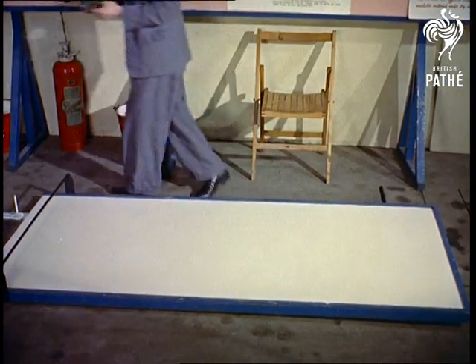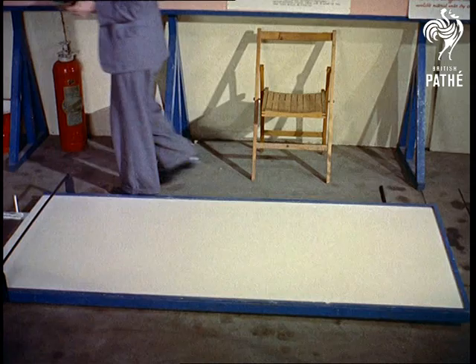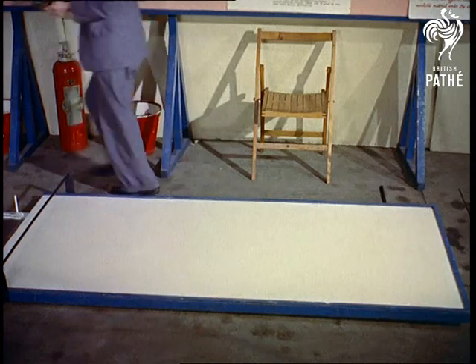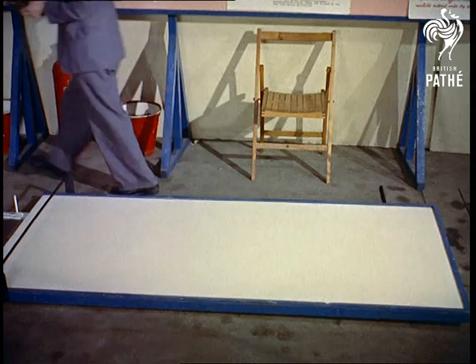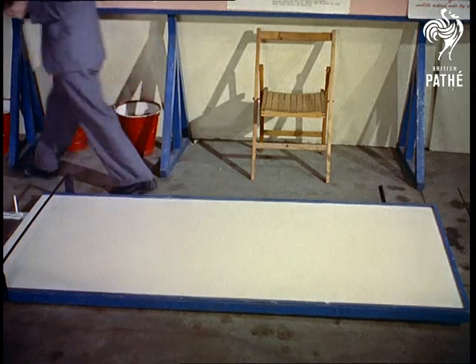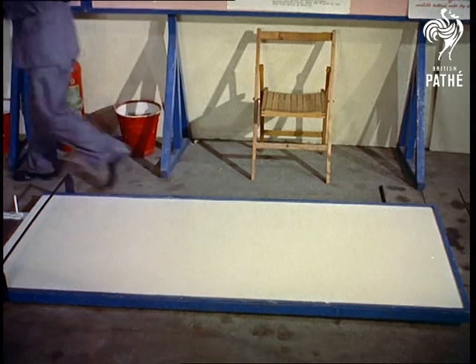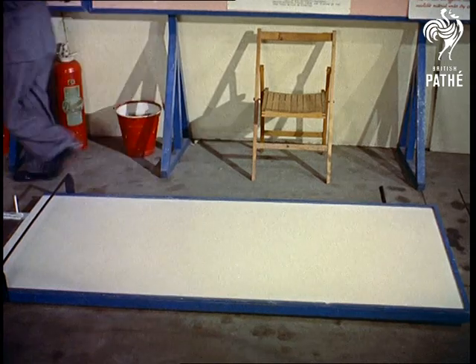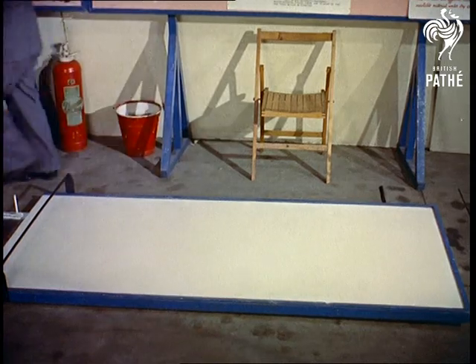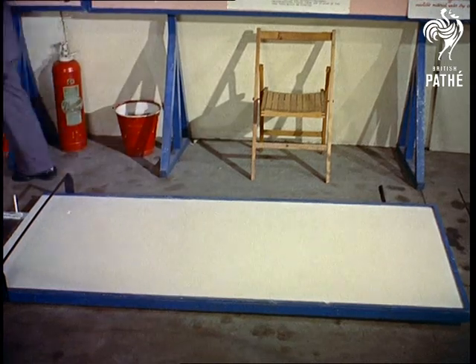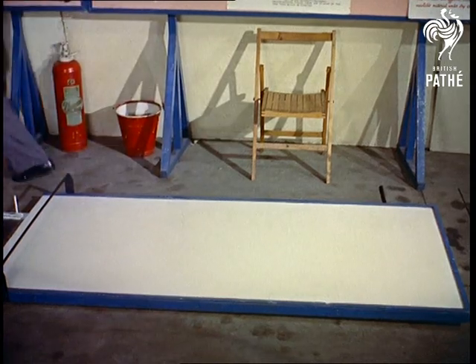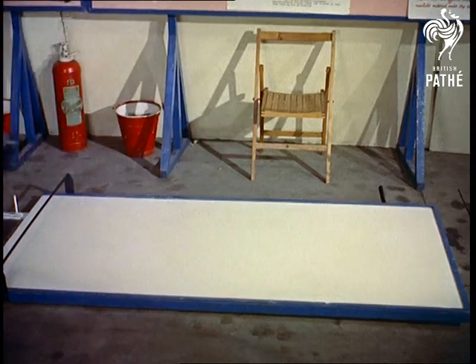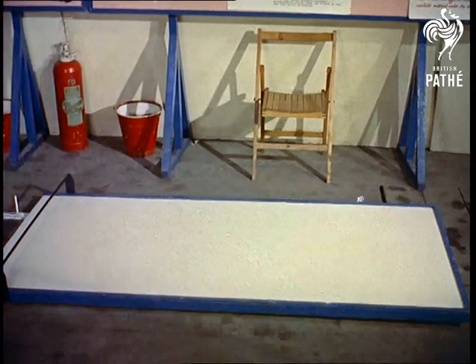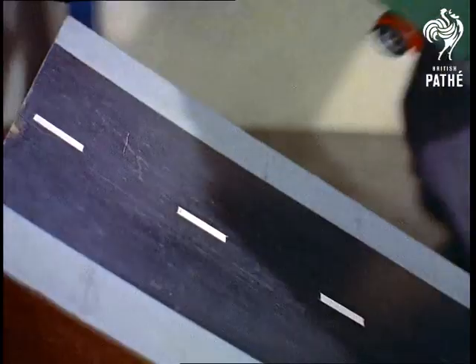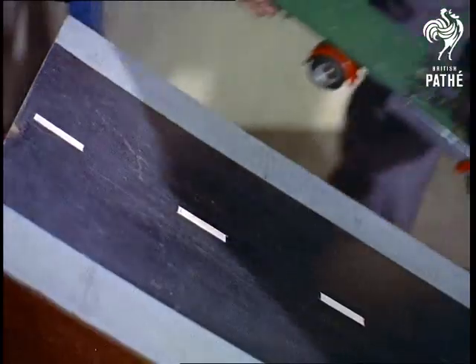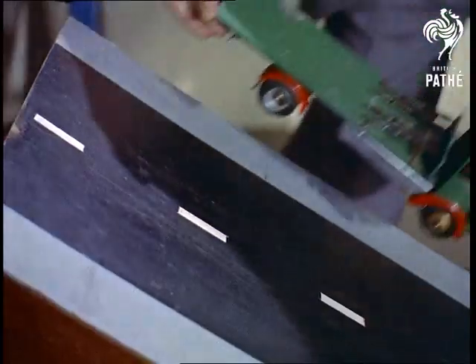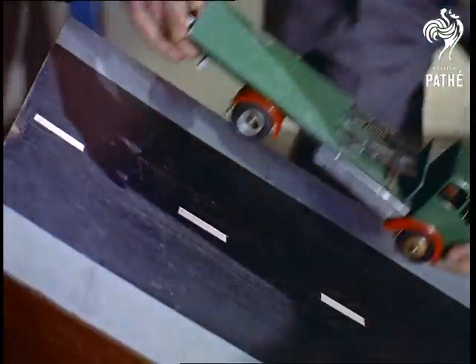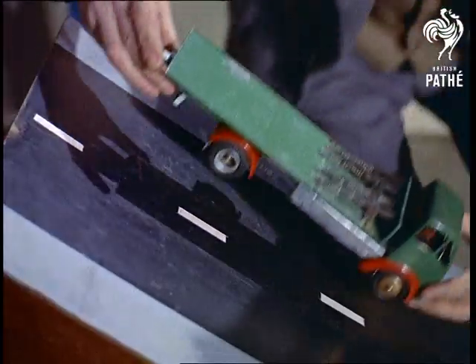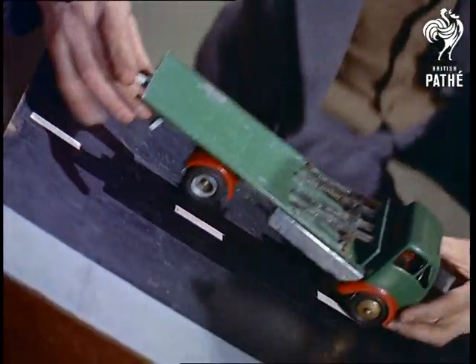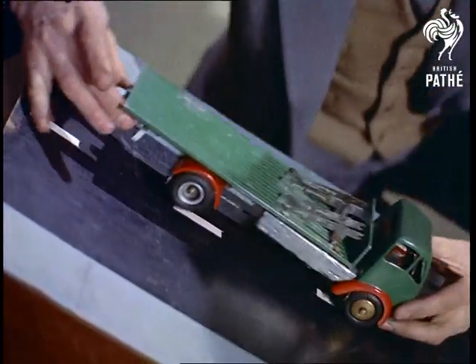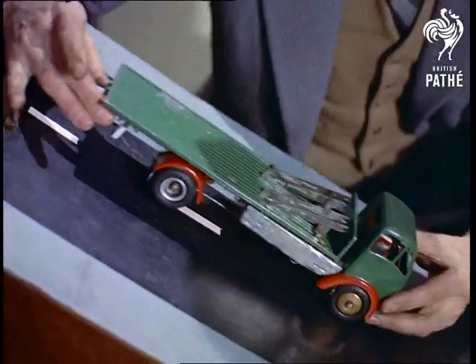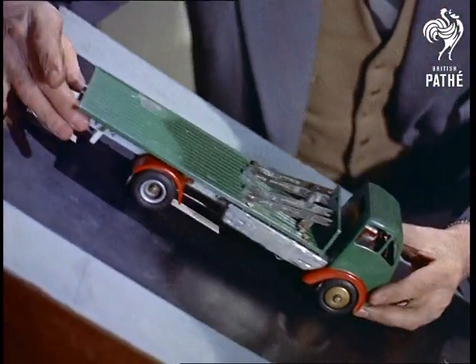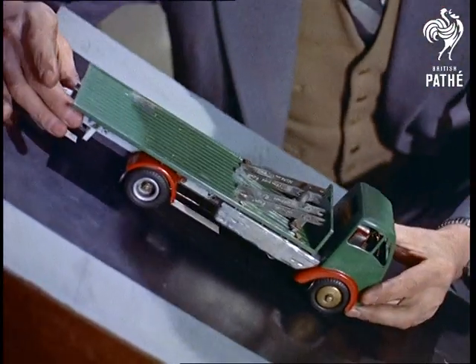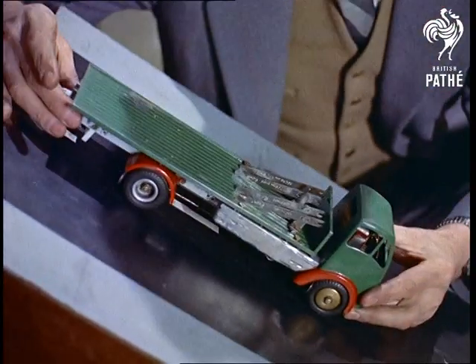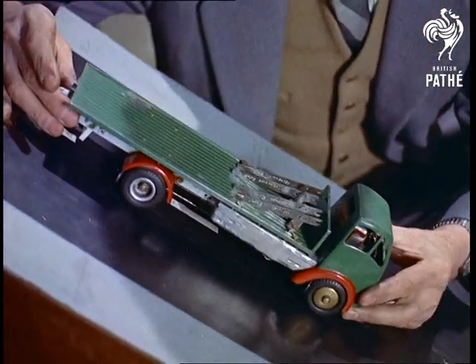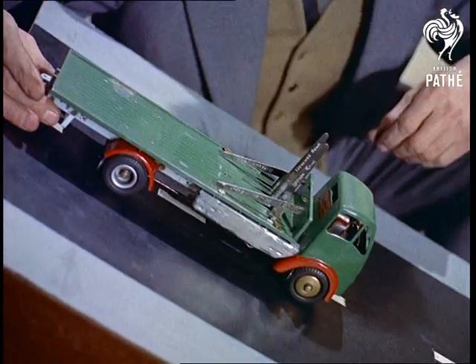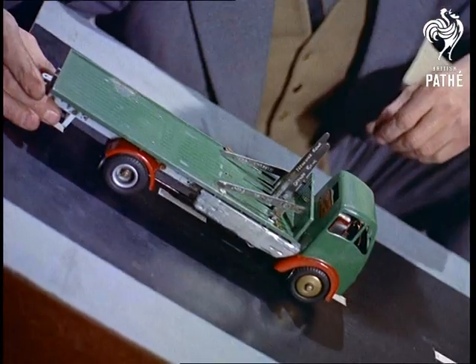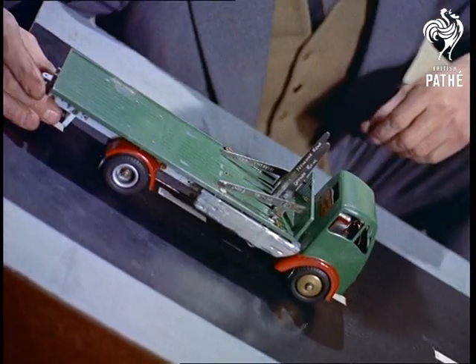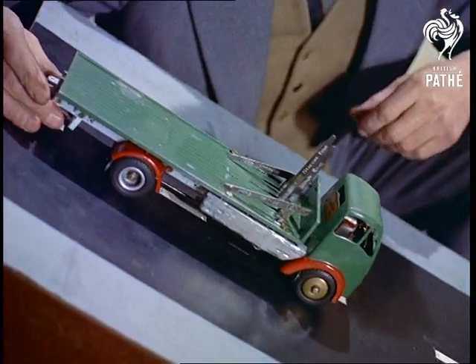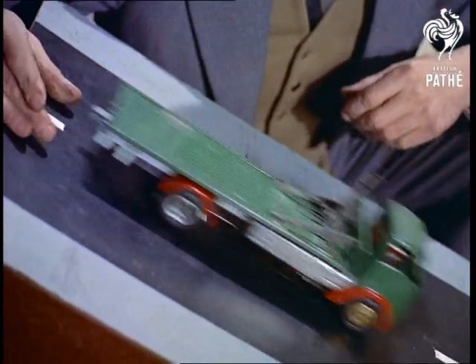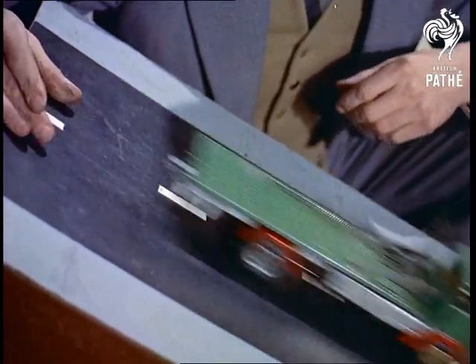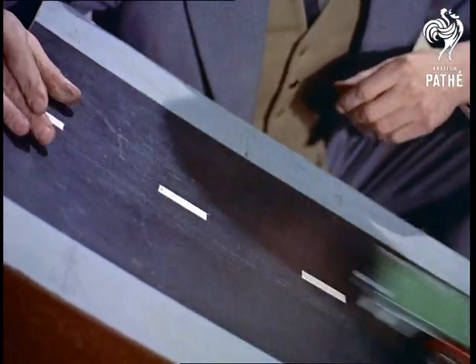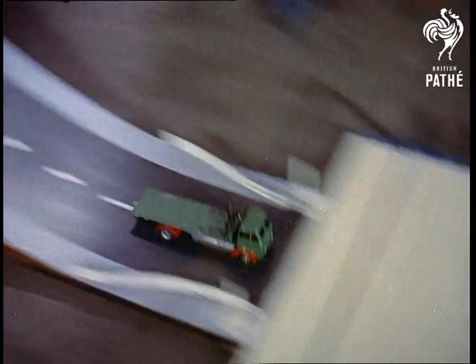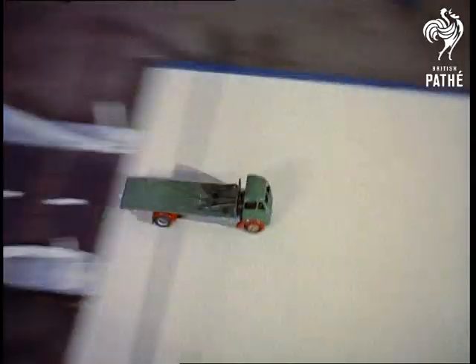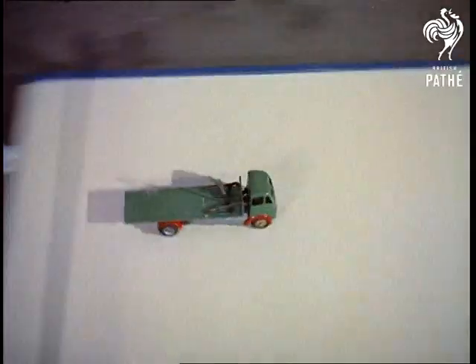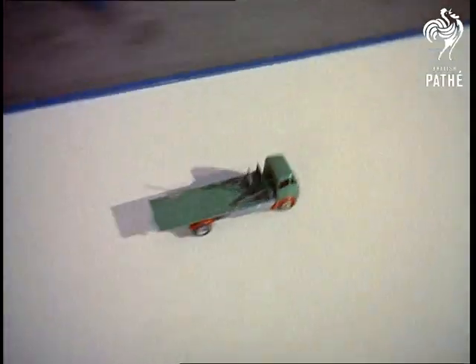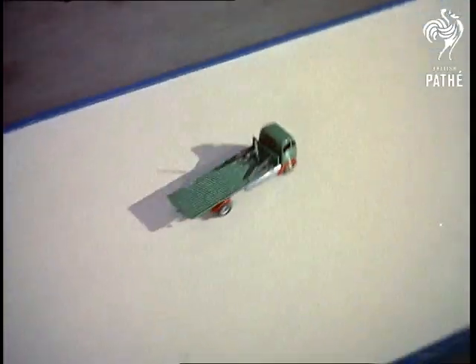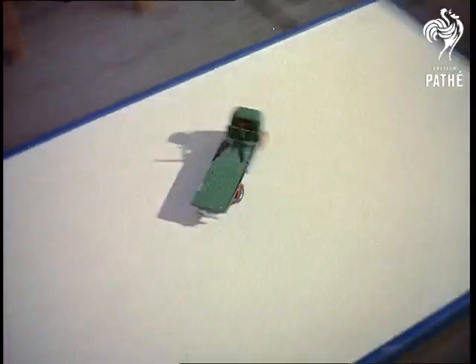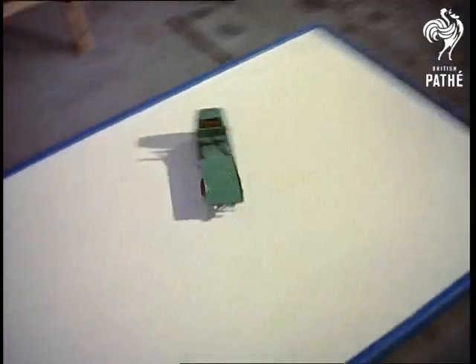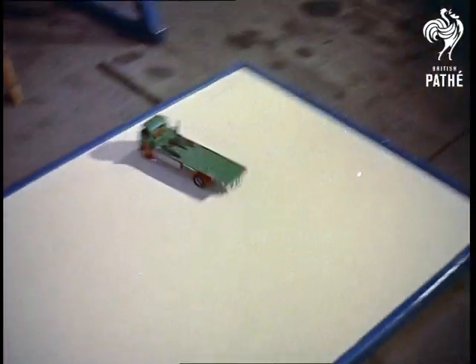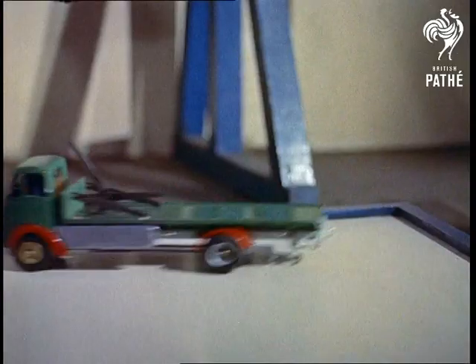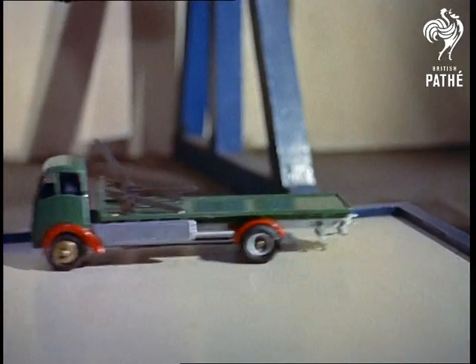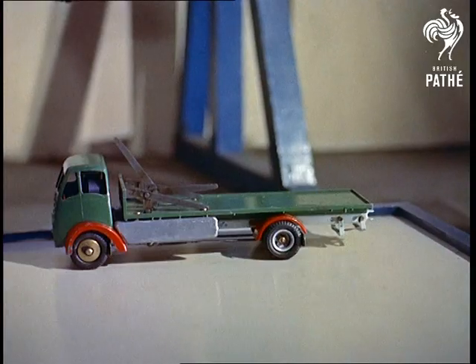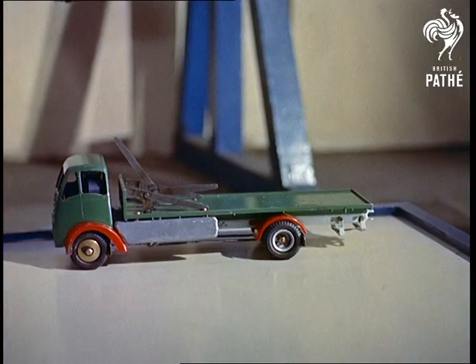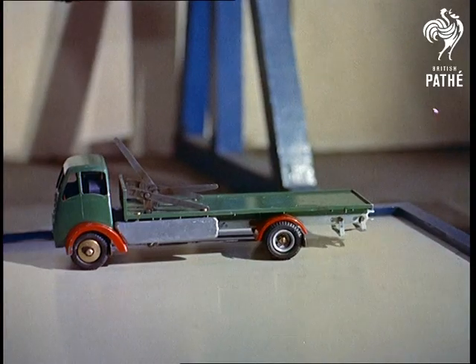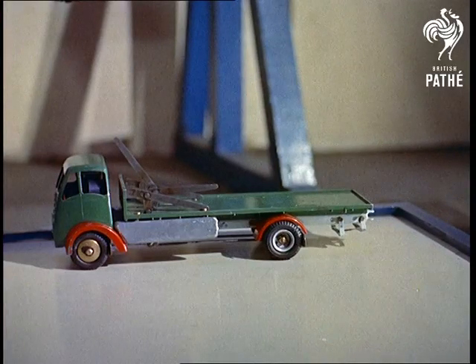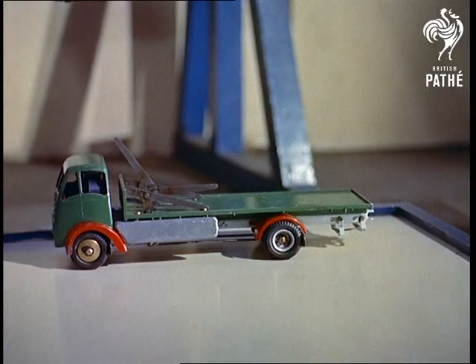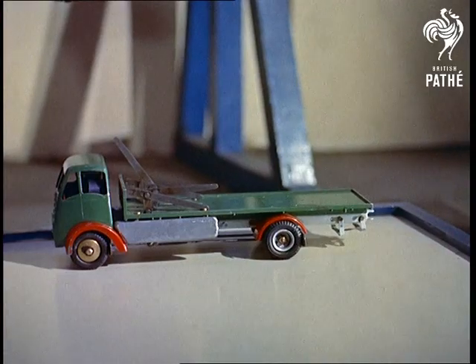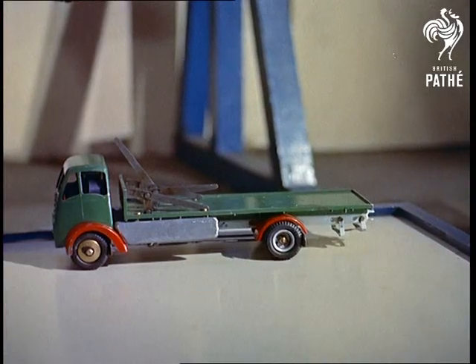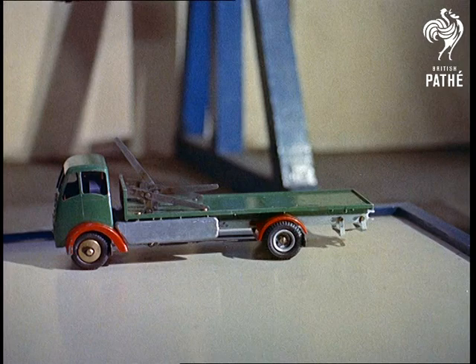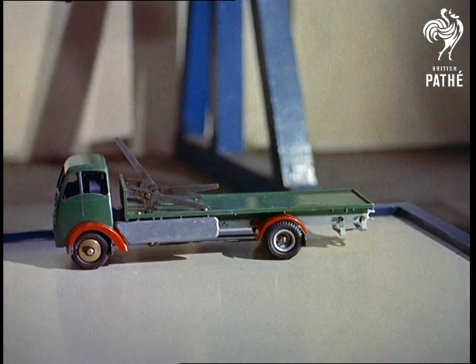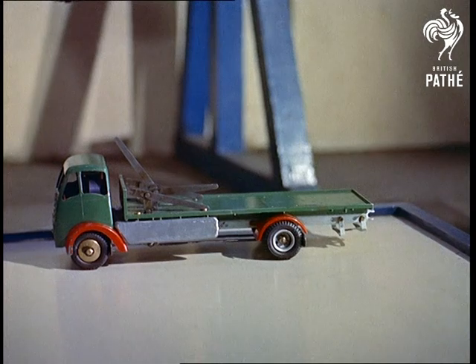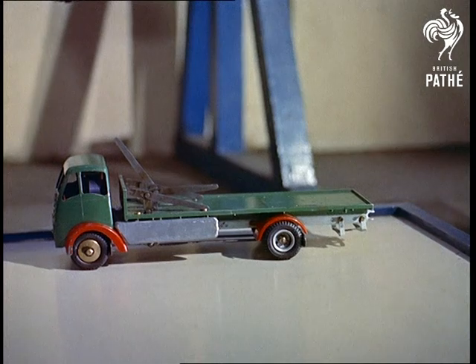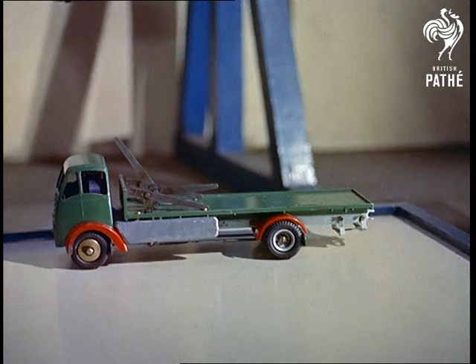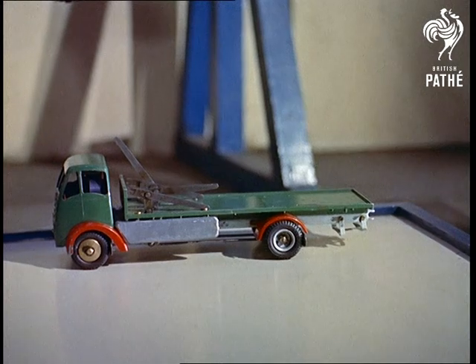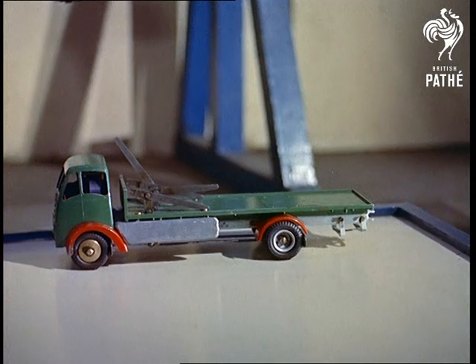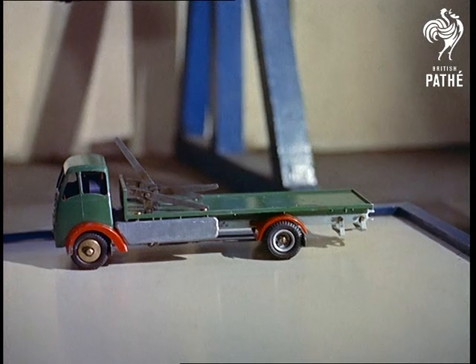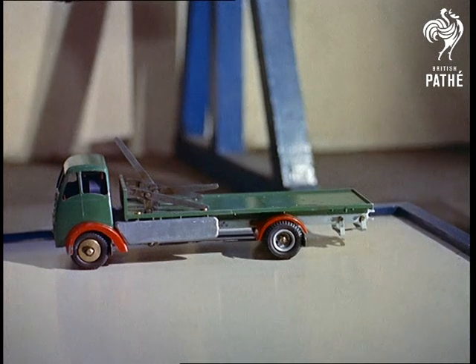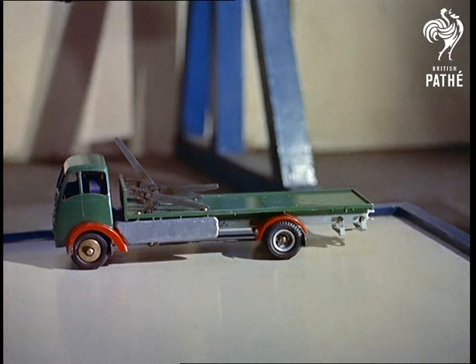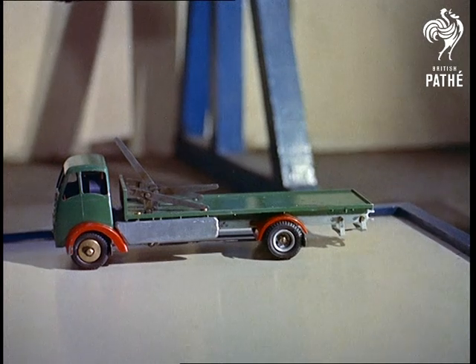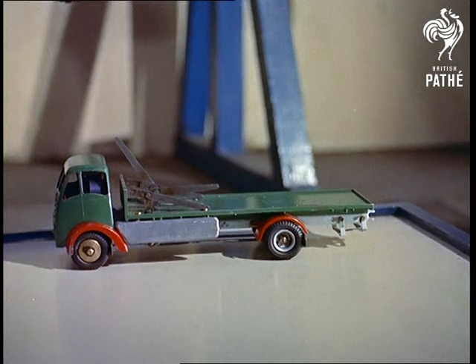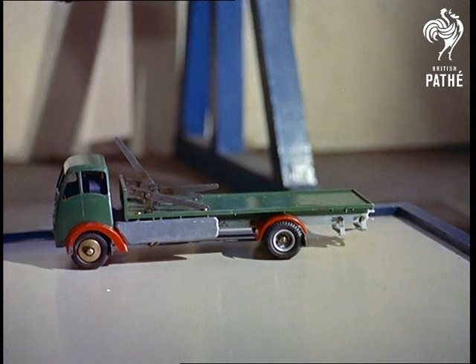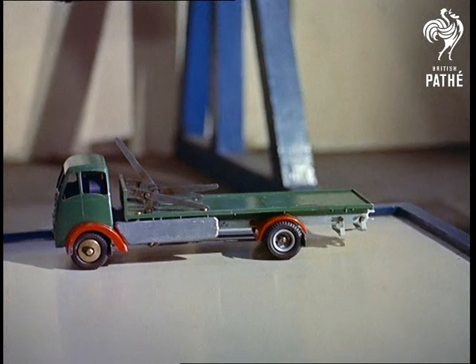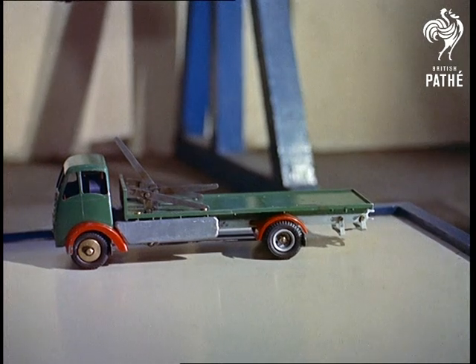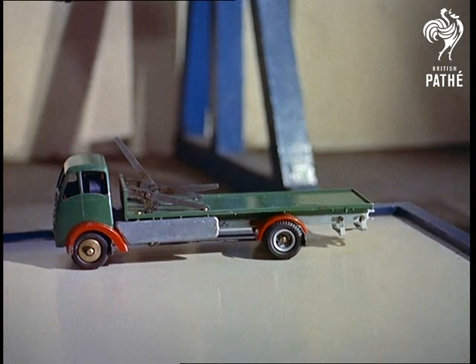This model is a brake fault simulator showing what happens to a lorry when the wheels lock at speeds of 35 to 40 miles an hour.